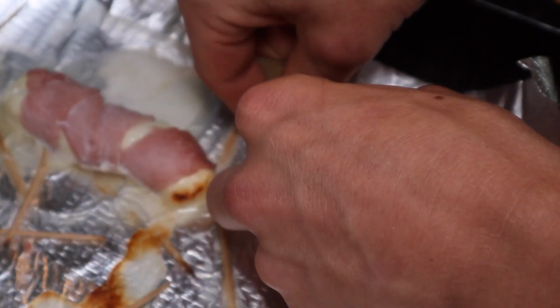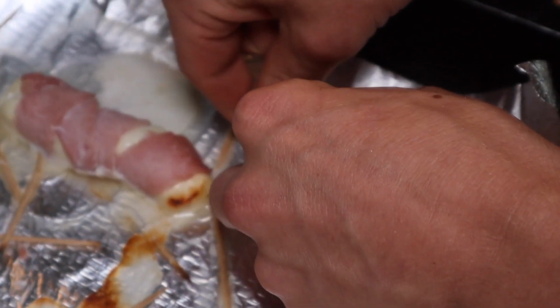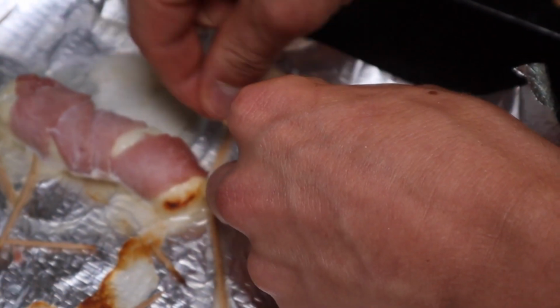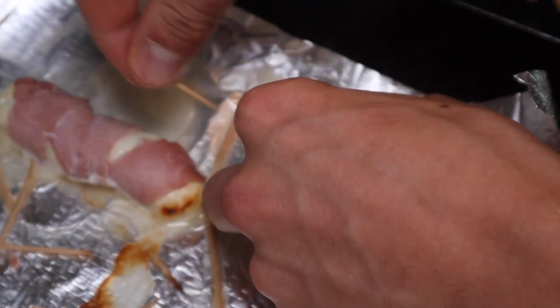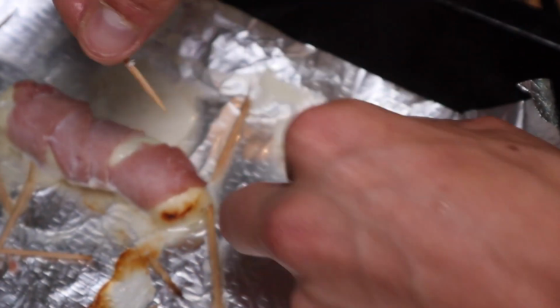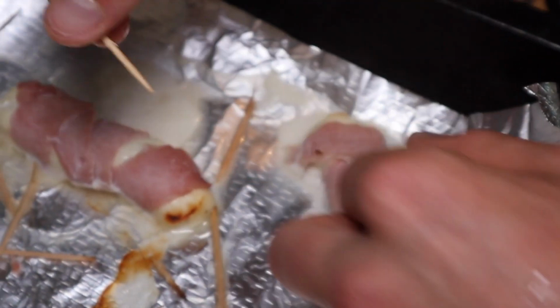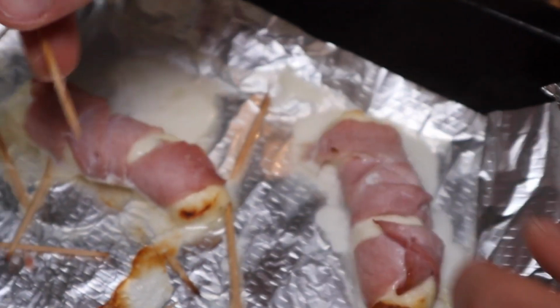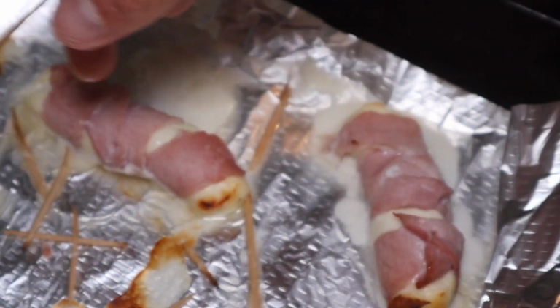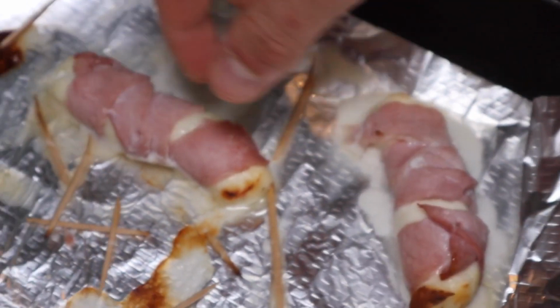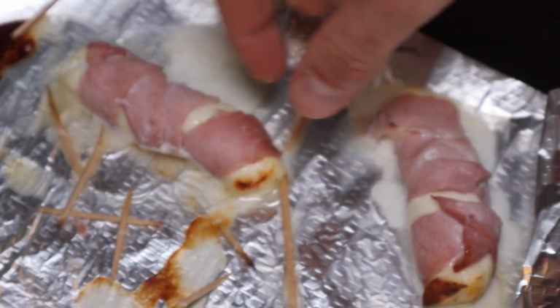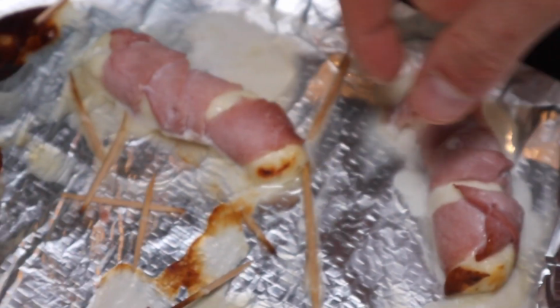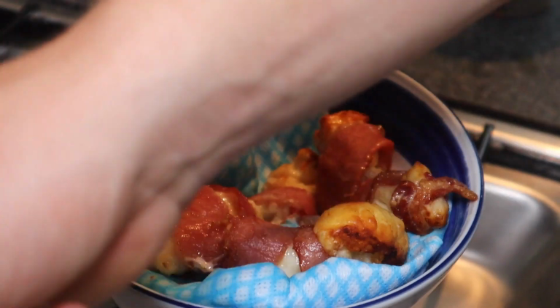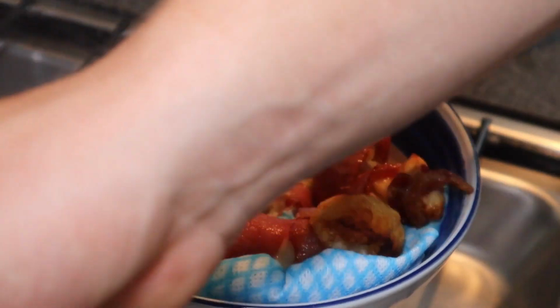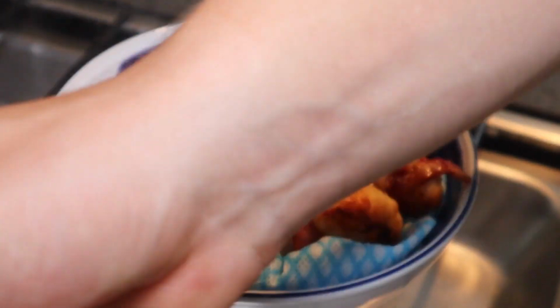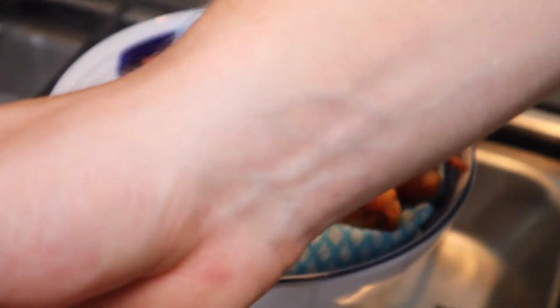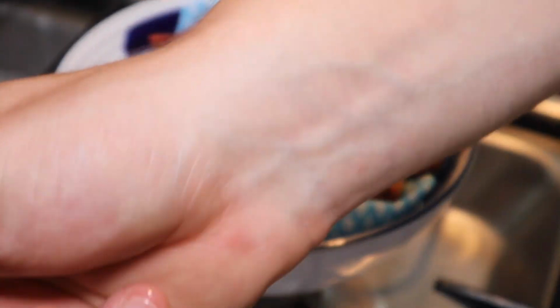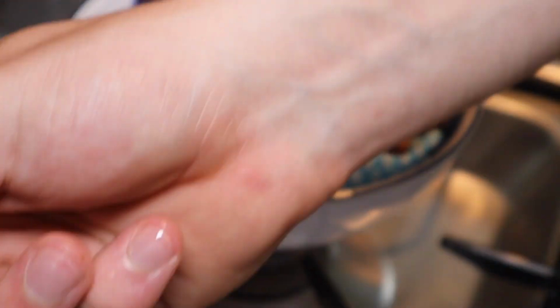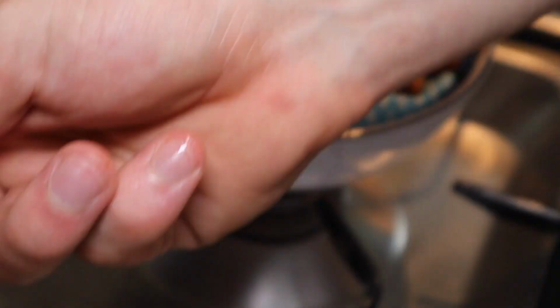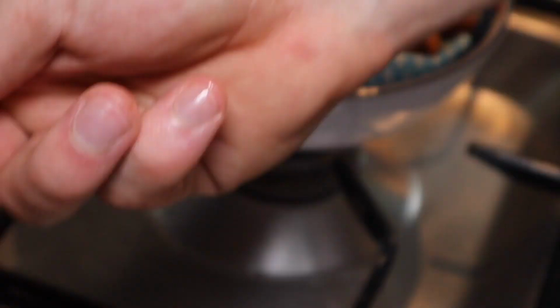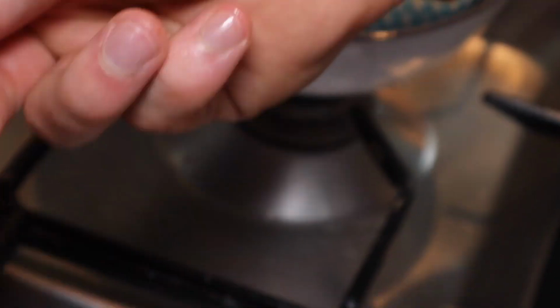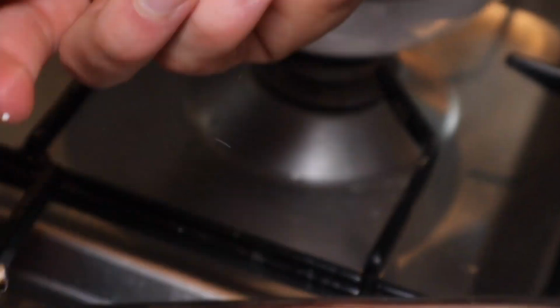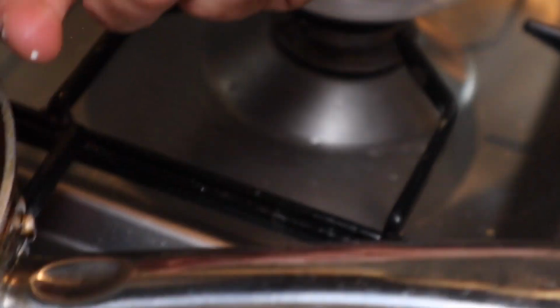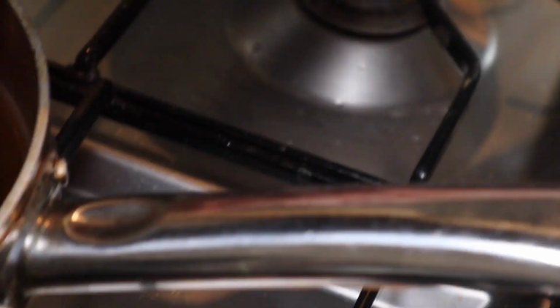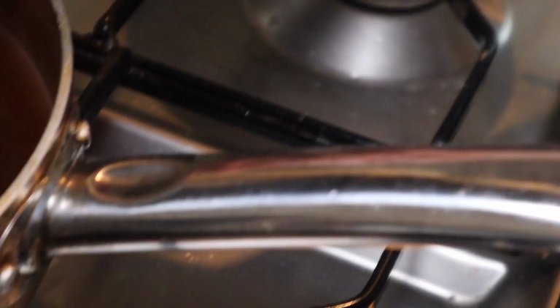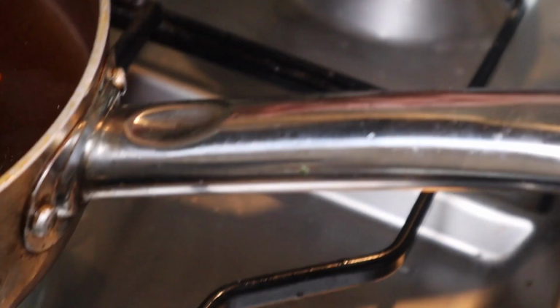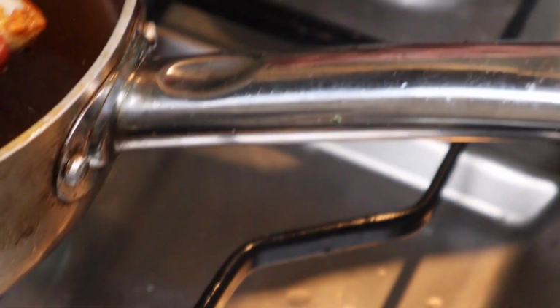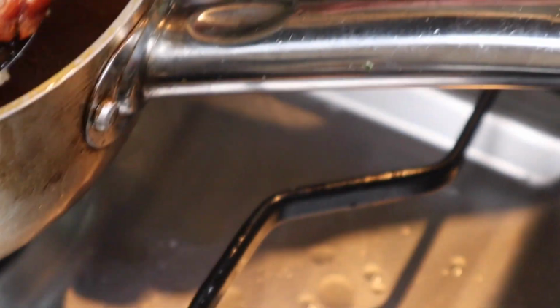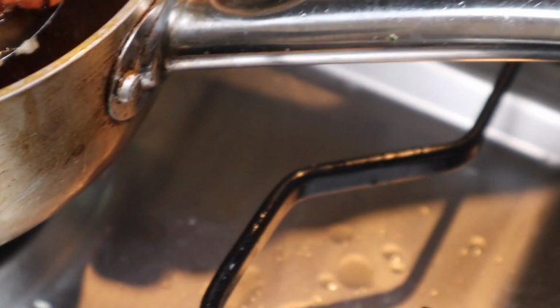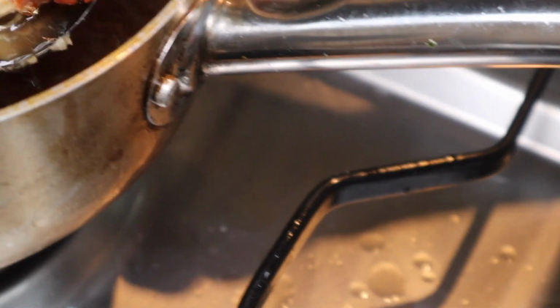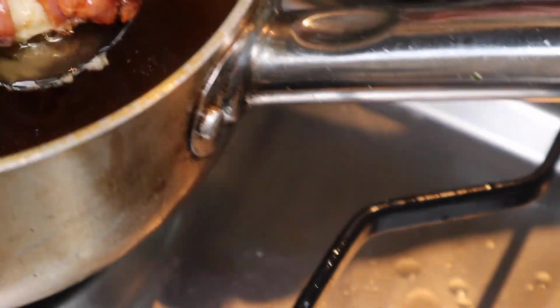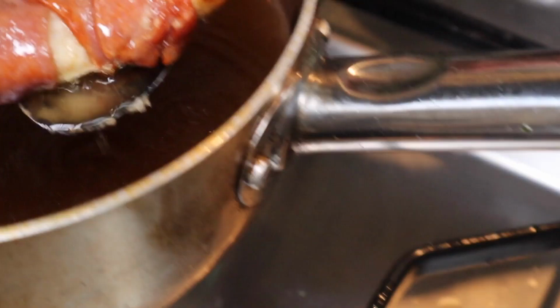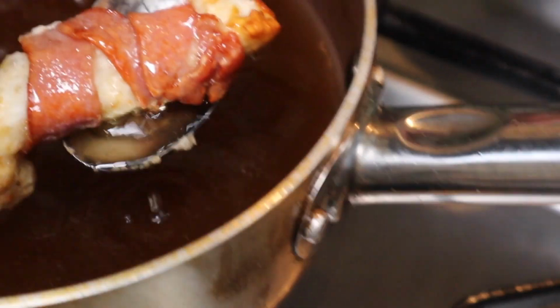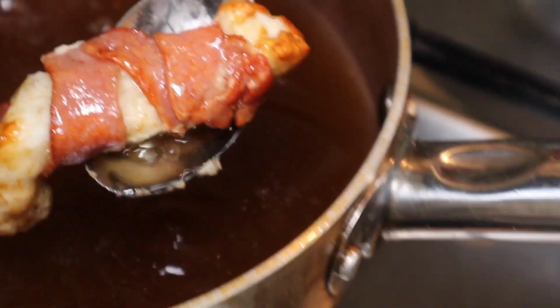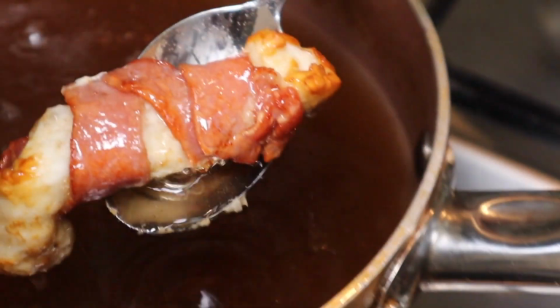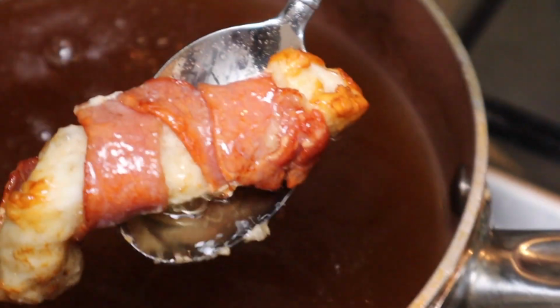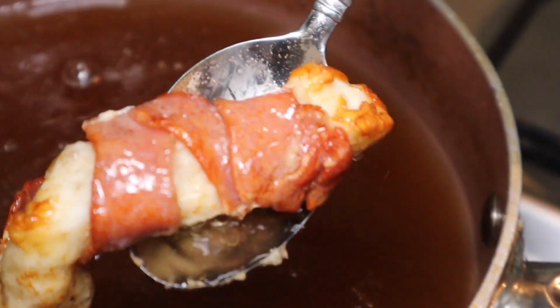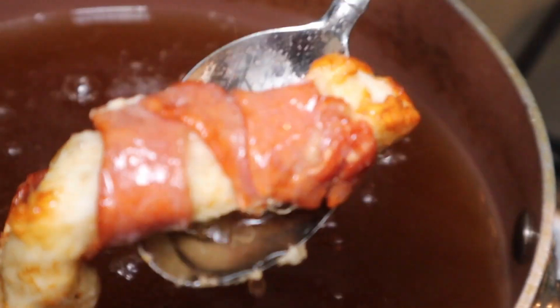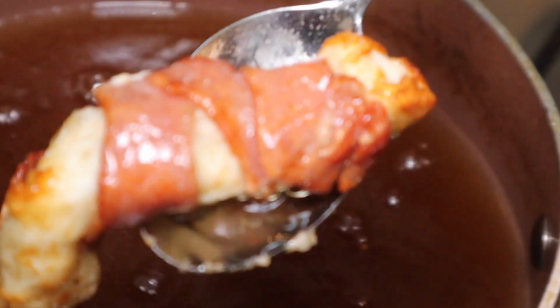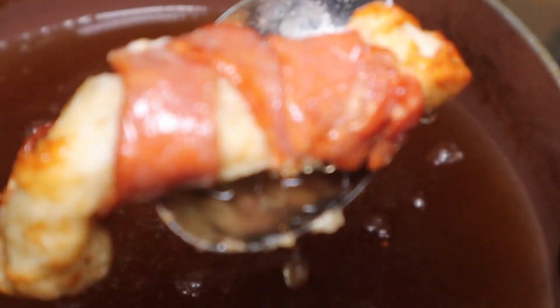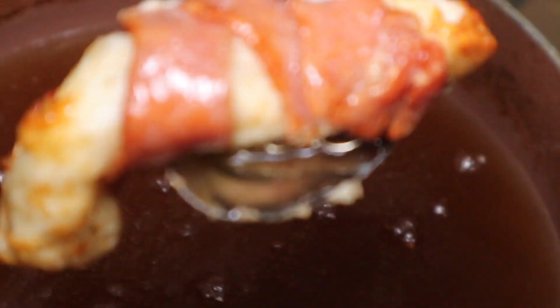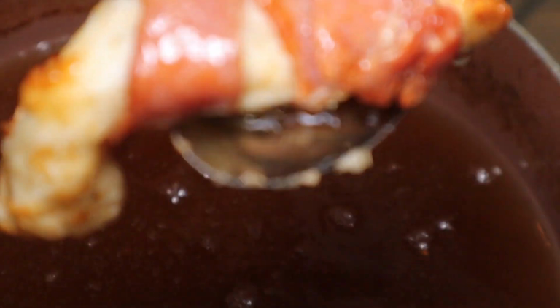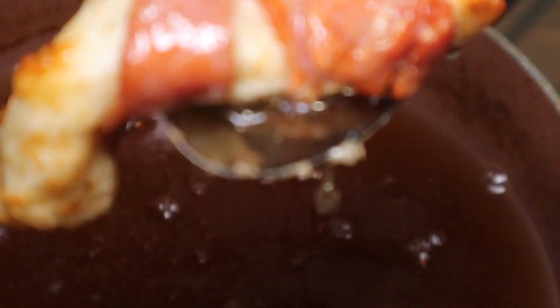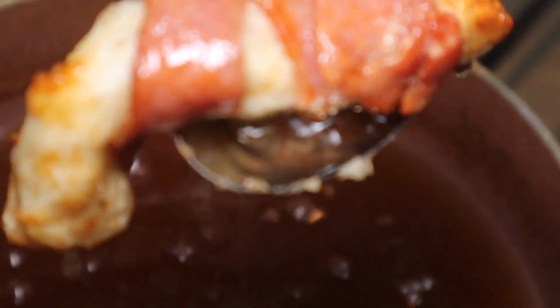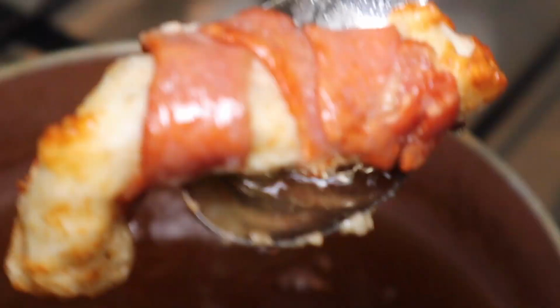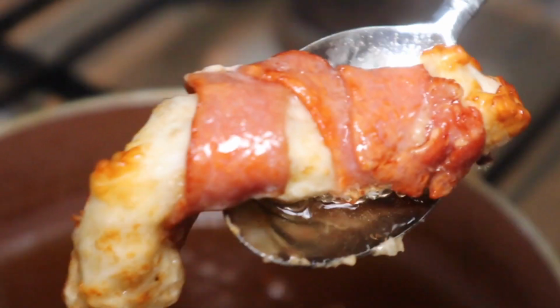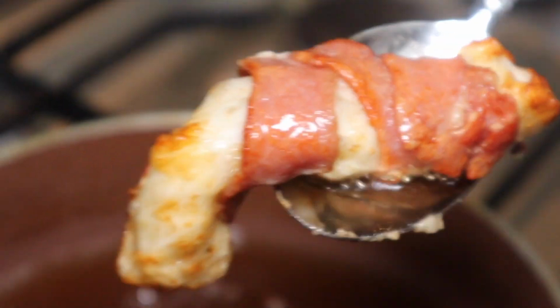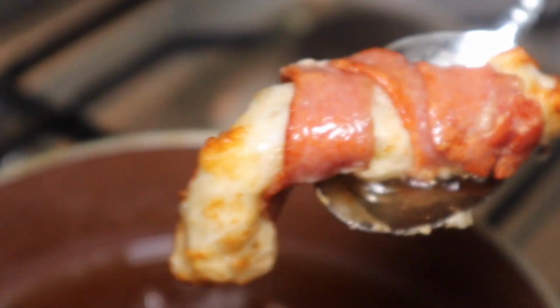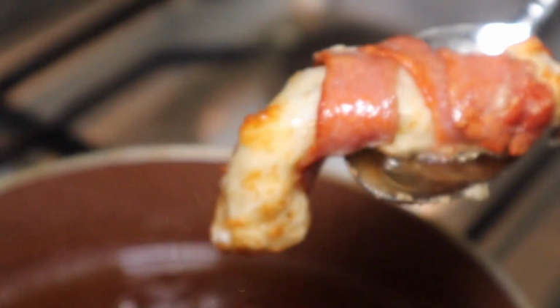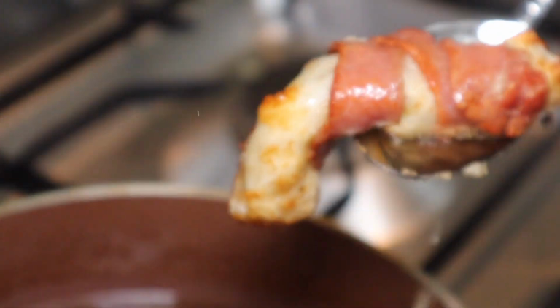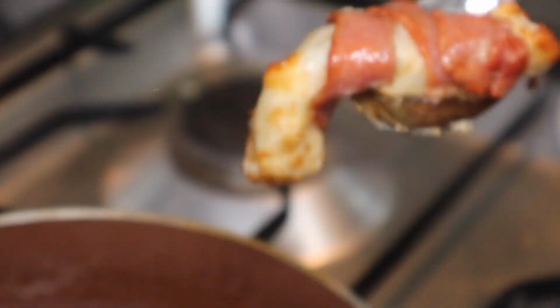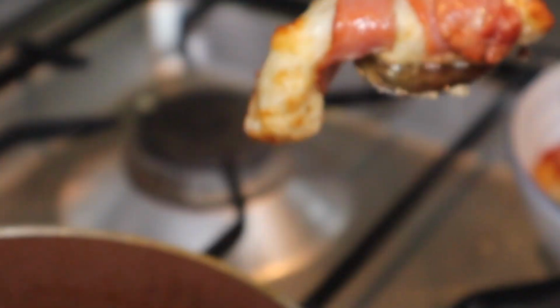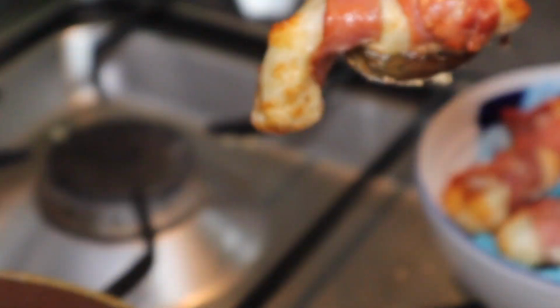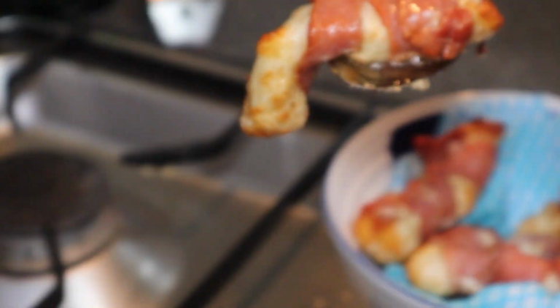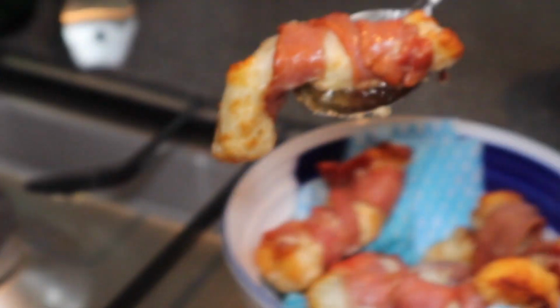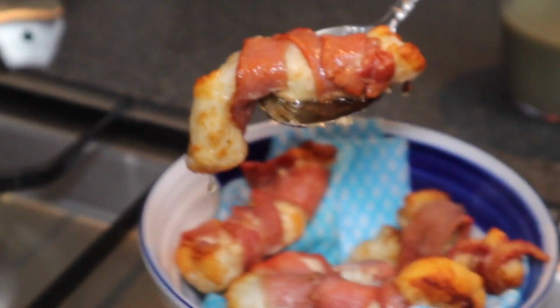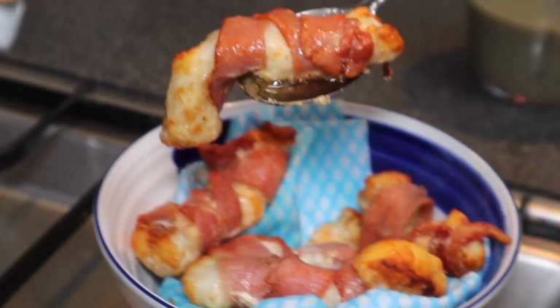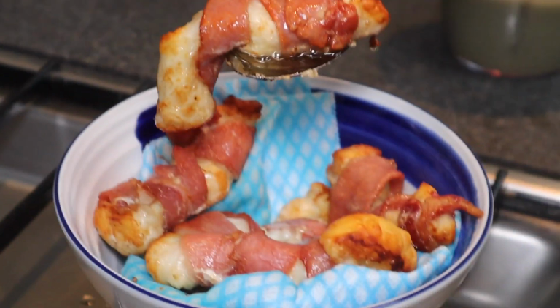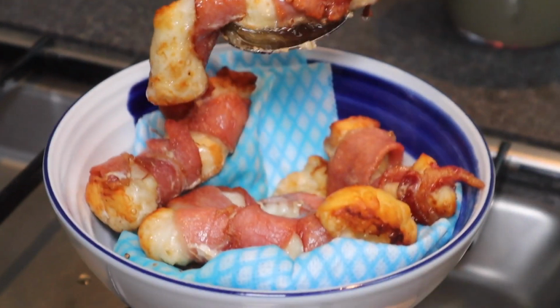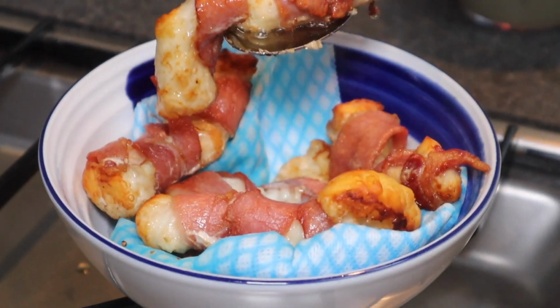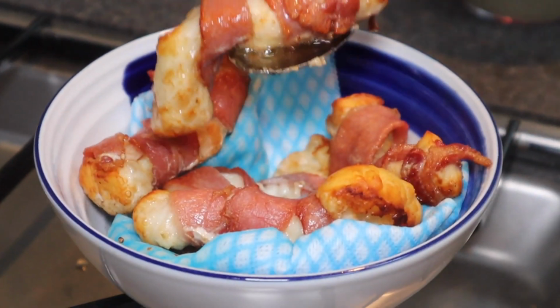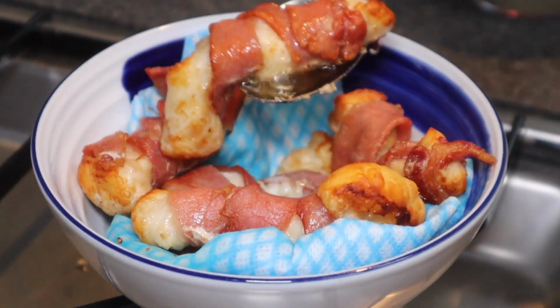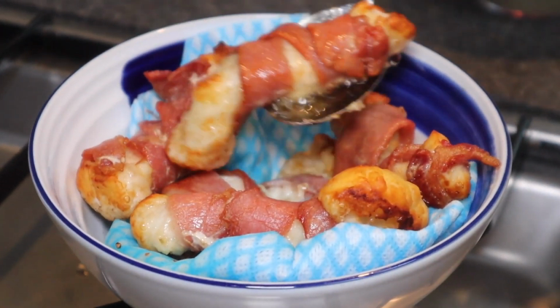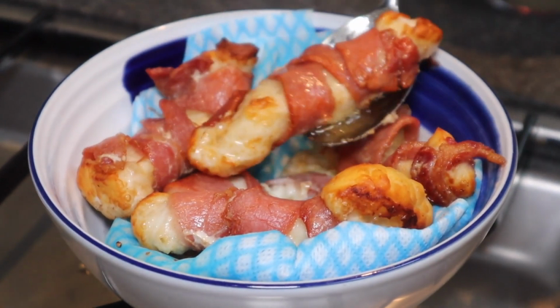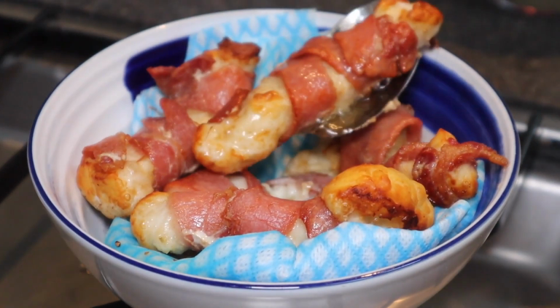I took the toothpicks off before I put it in the fryer — I don't know if I'd recommend that, but yeah, that's what I did. Look at that, mate.